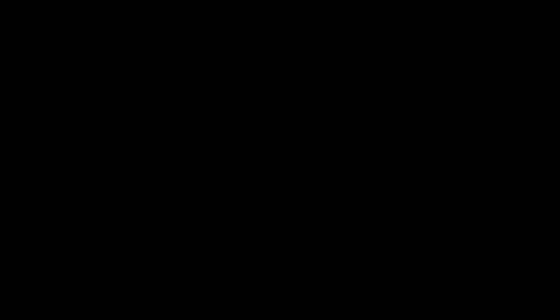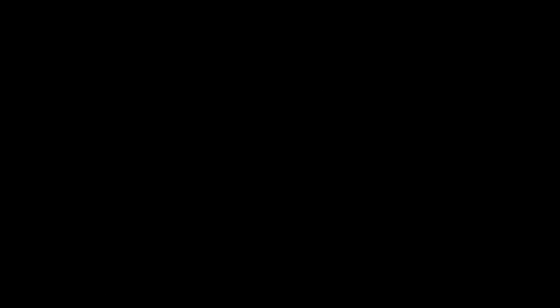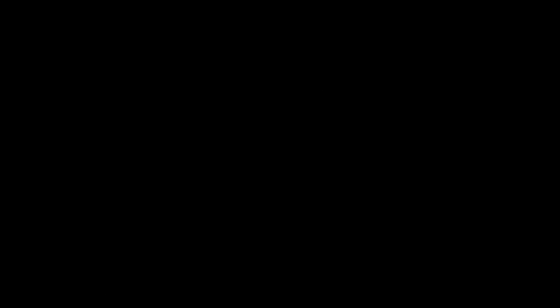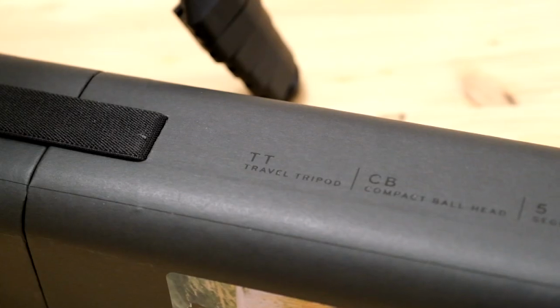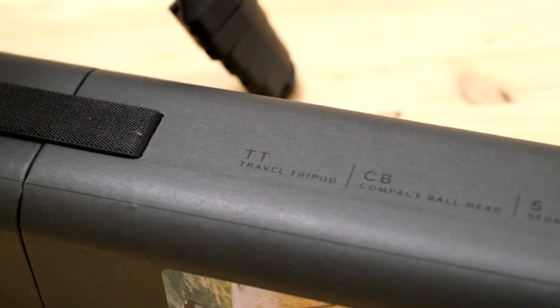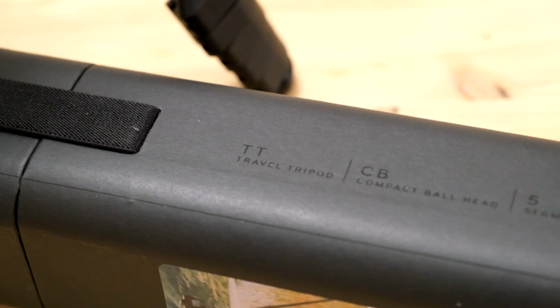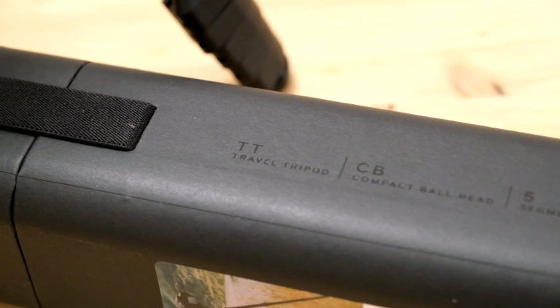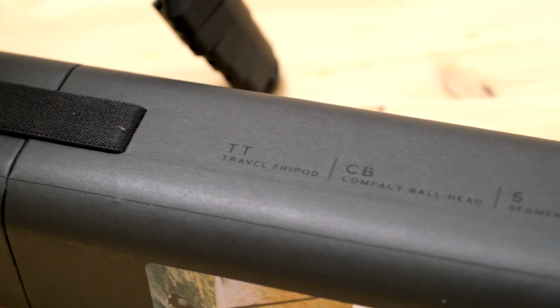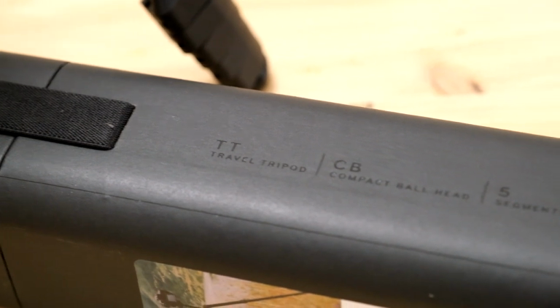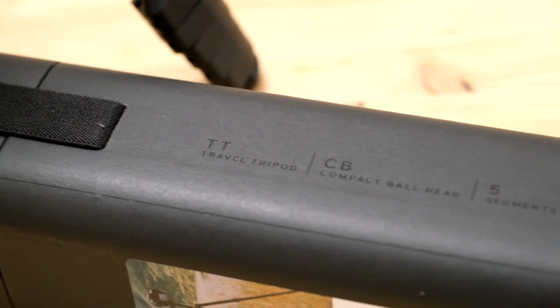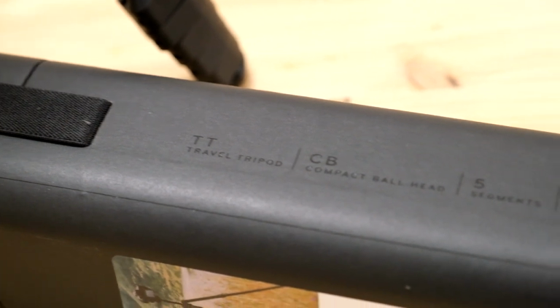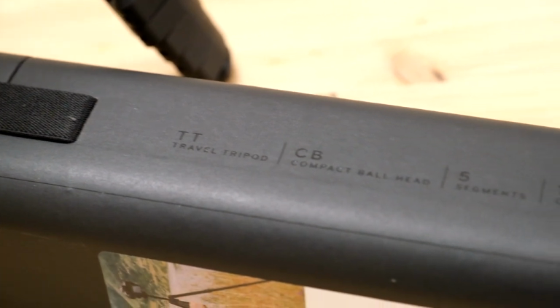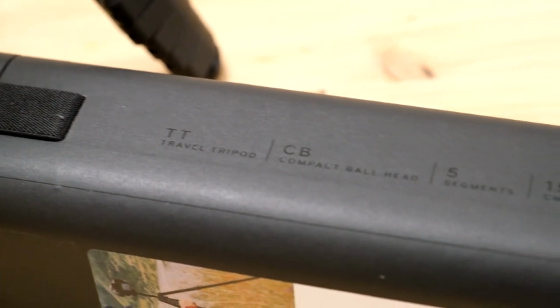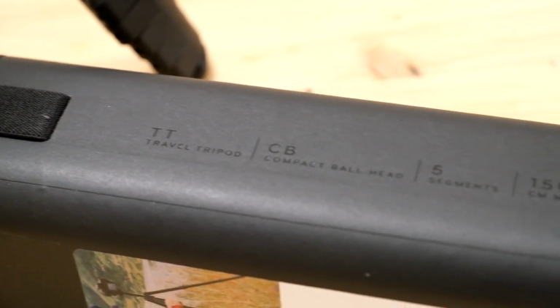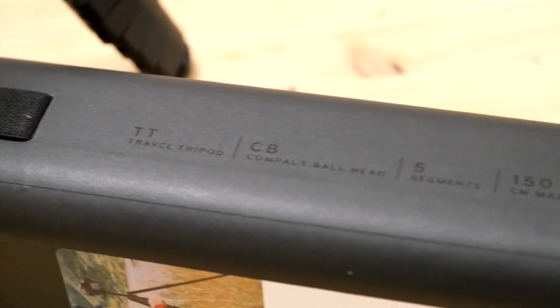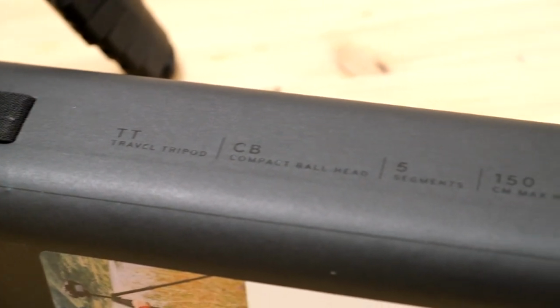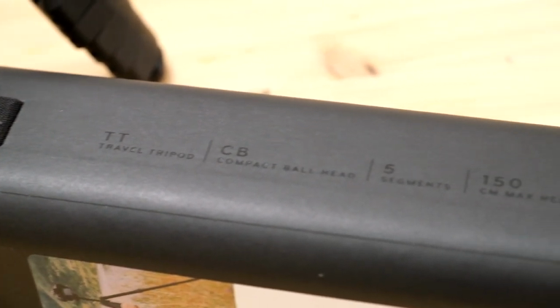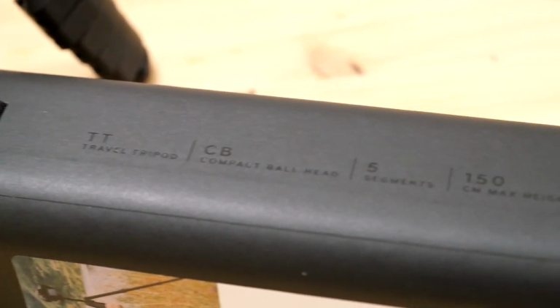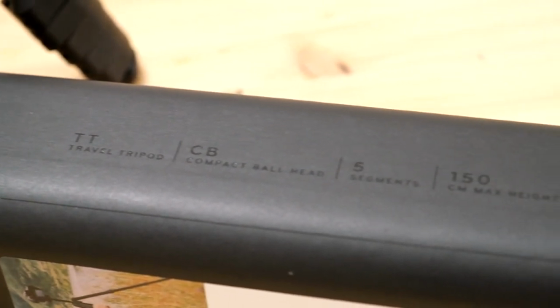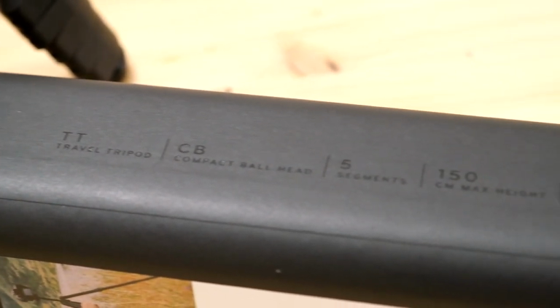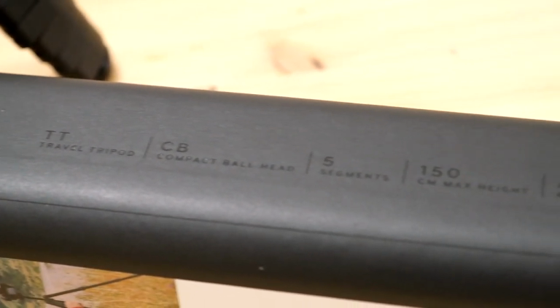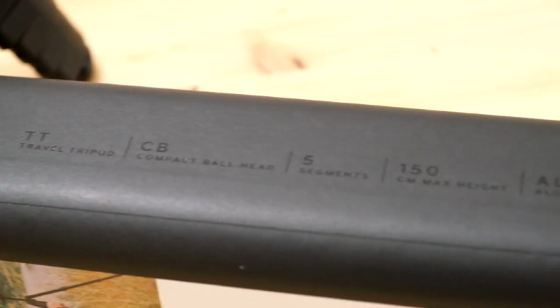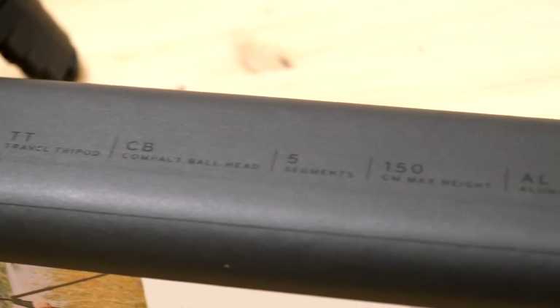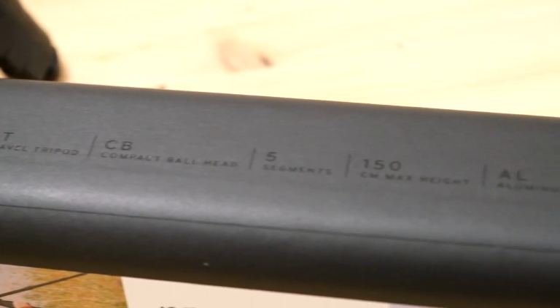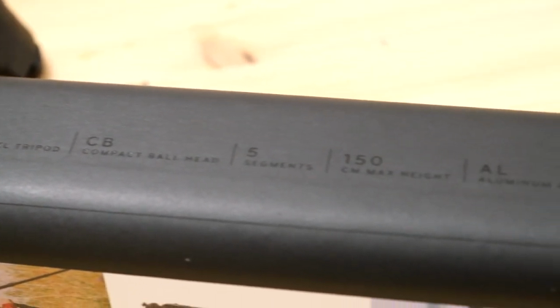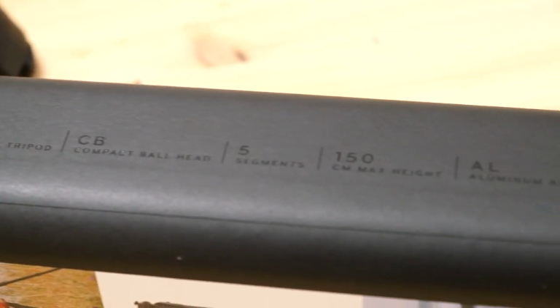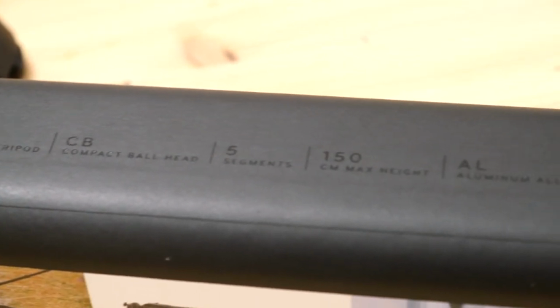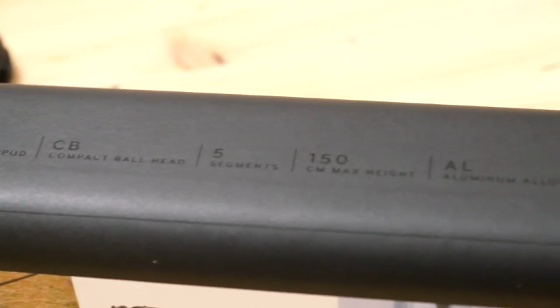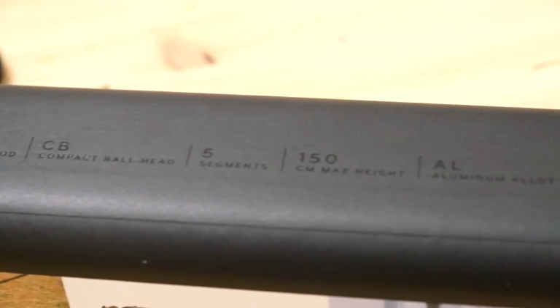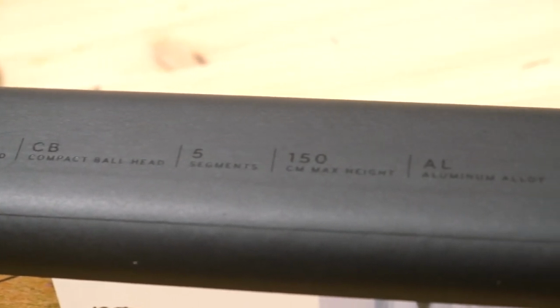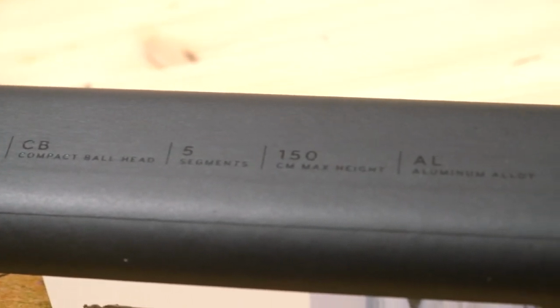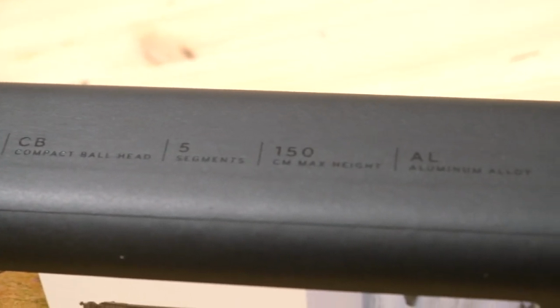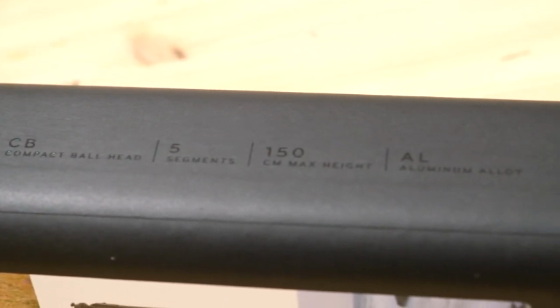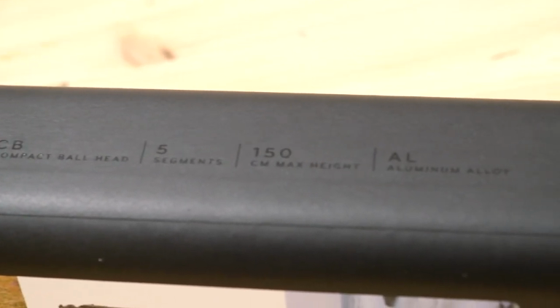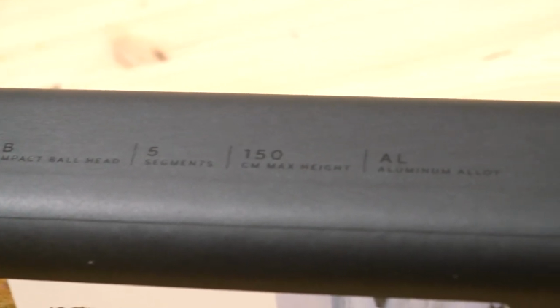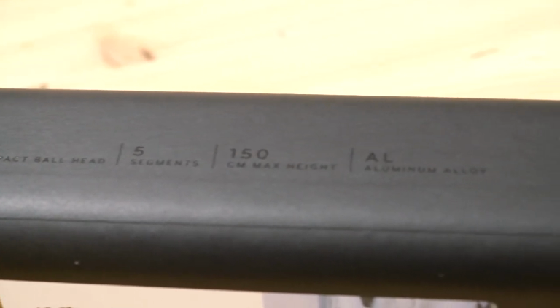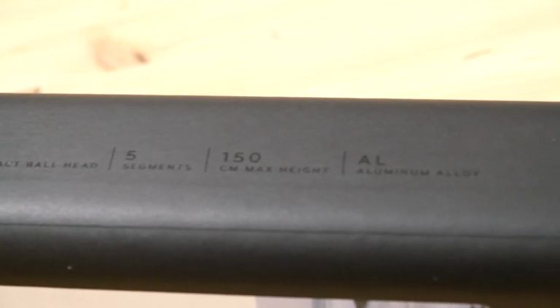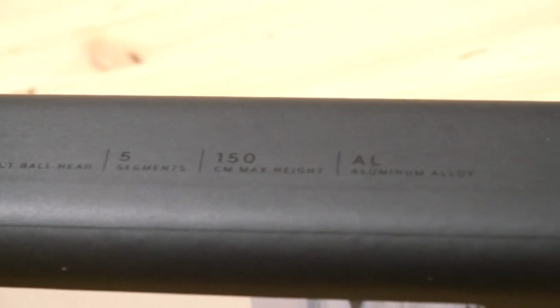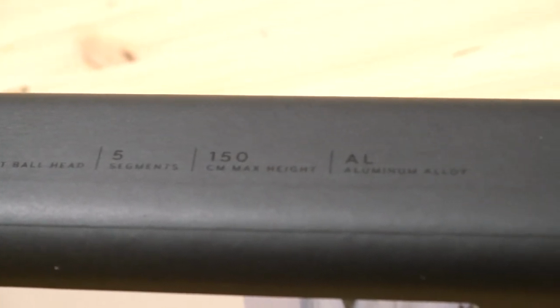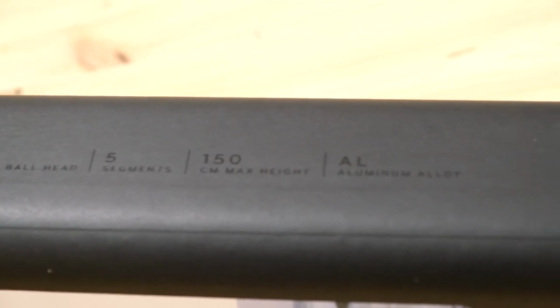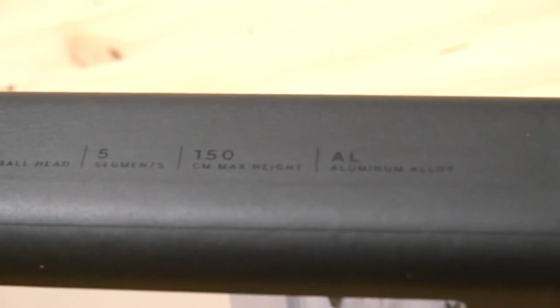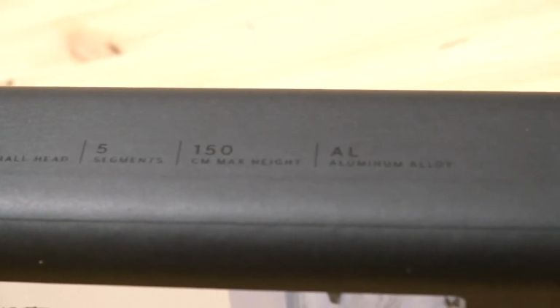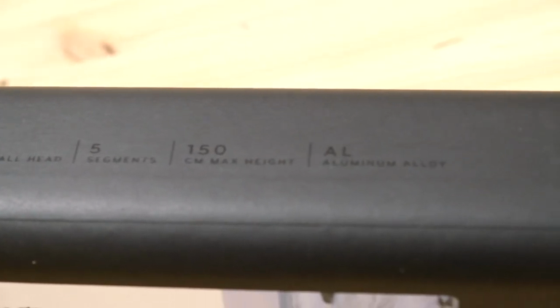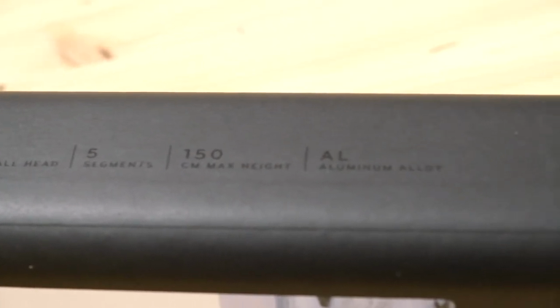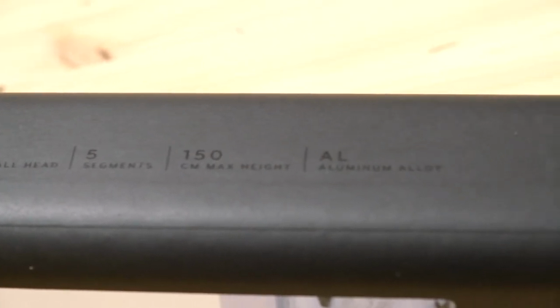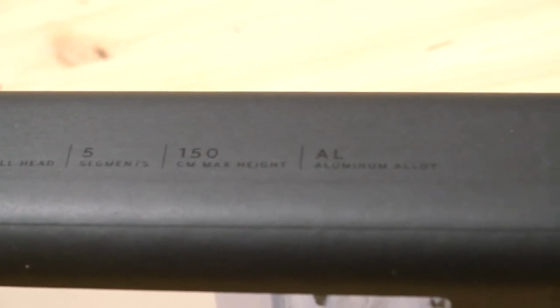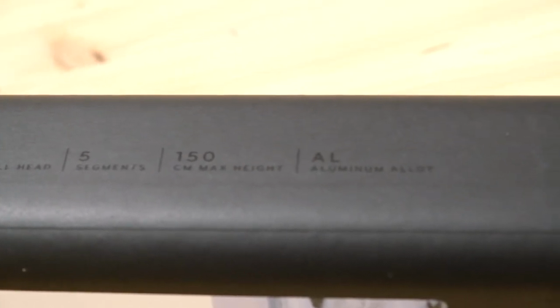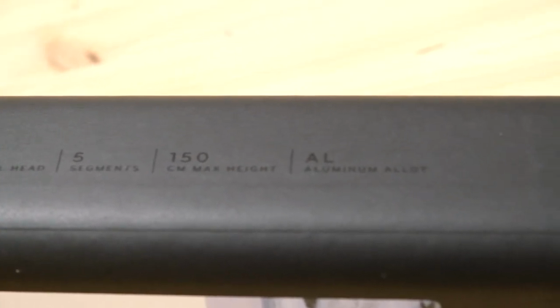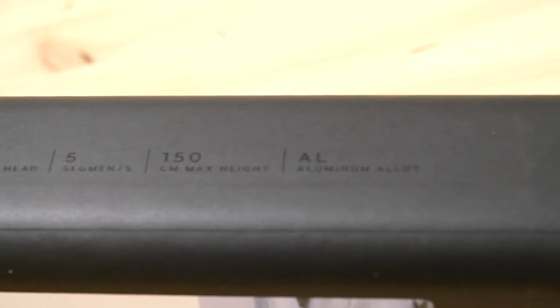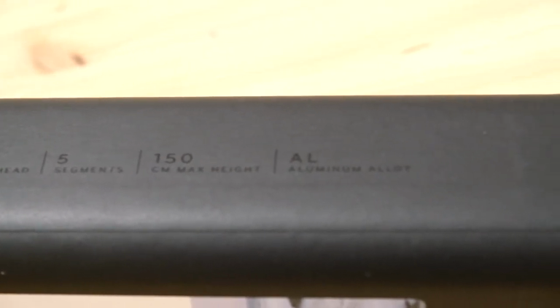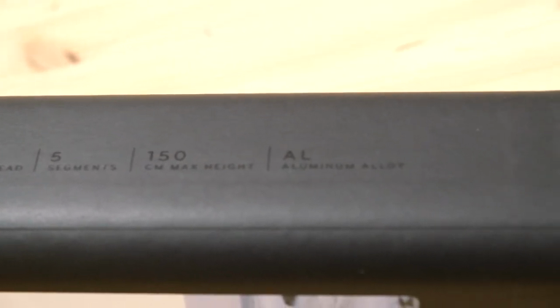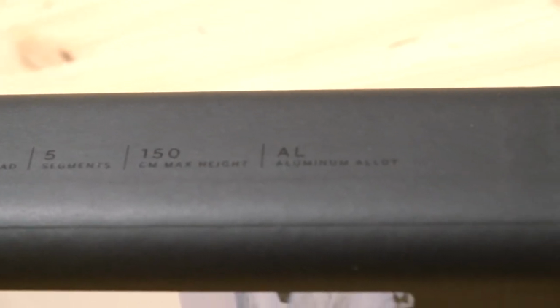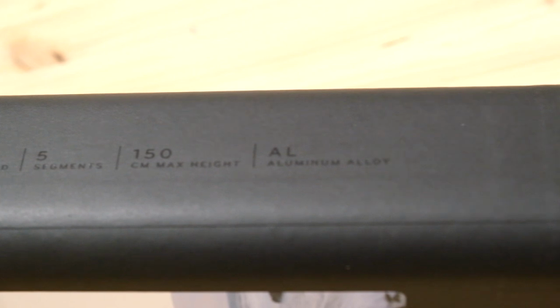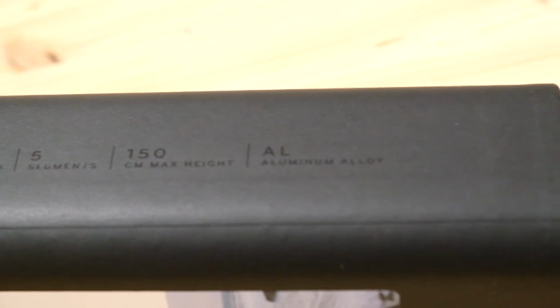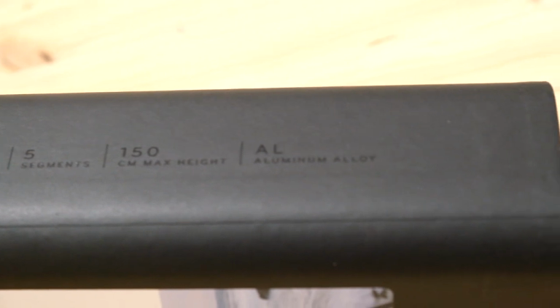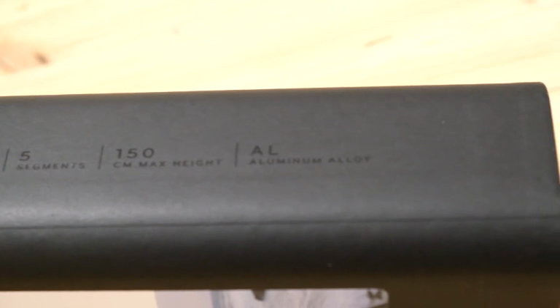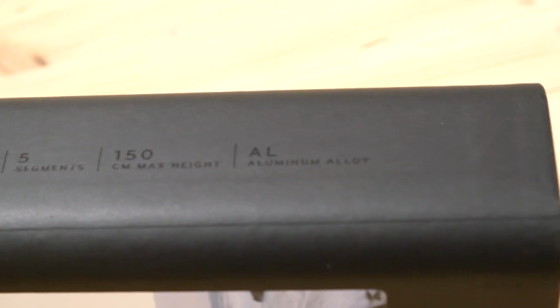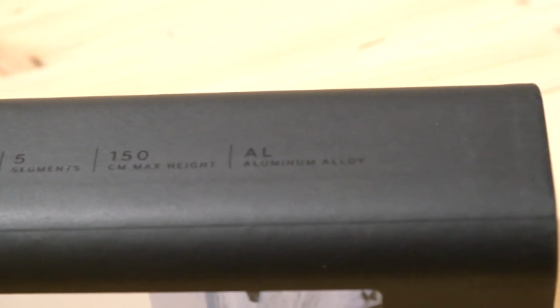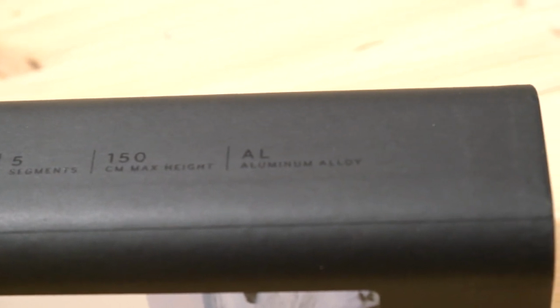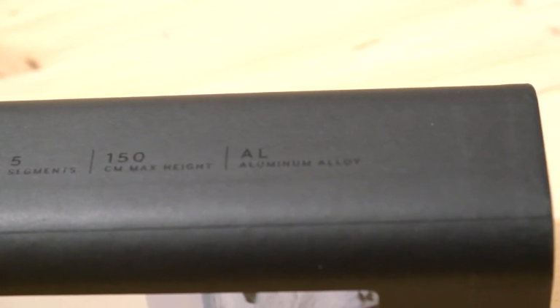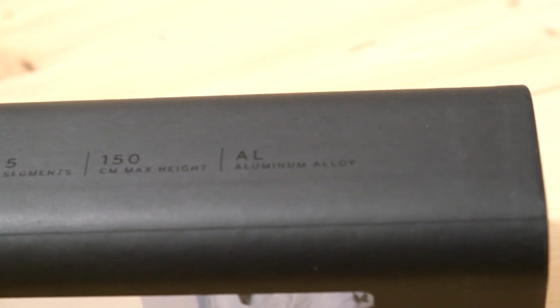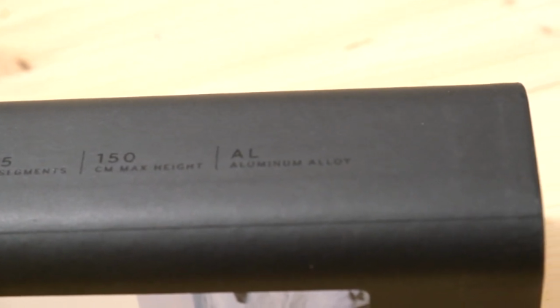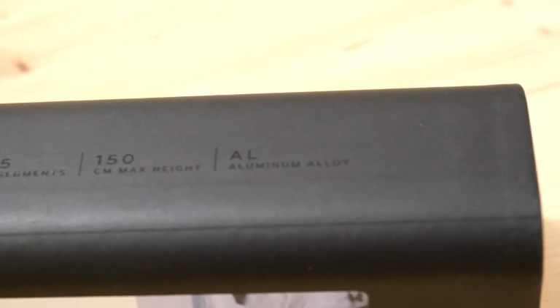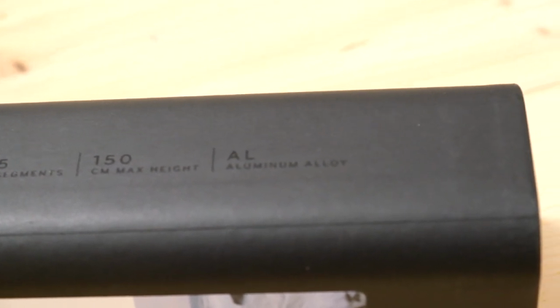Travel tripod, compact bowhead, 5 segments, 150 cm, aluminium.